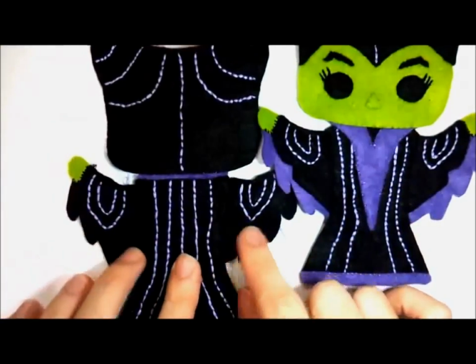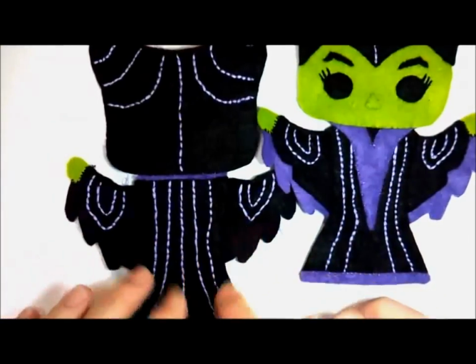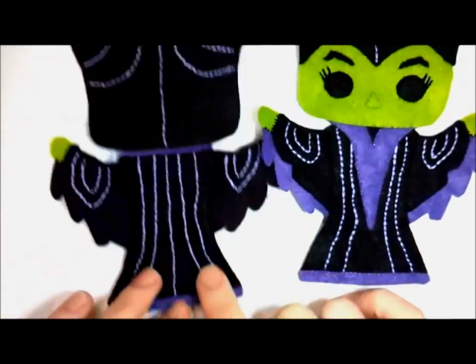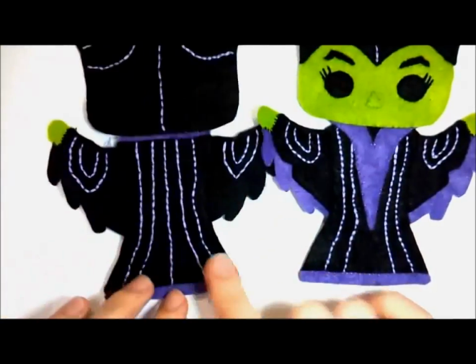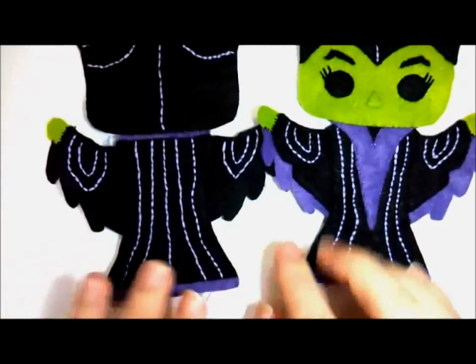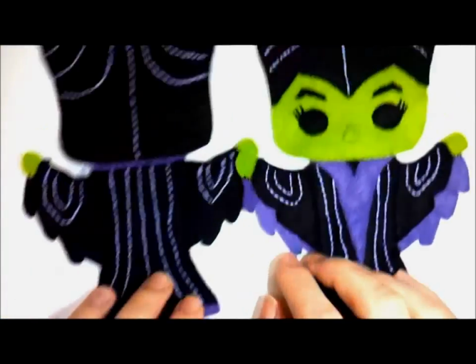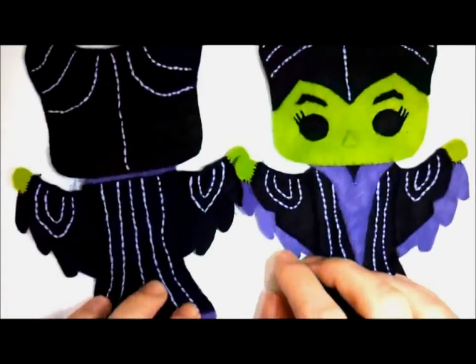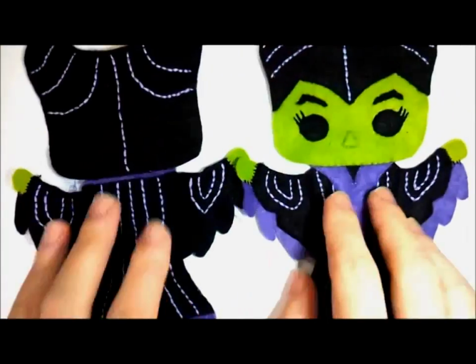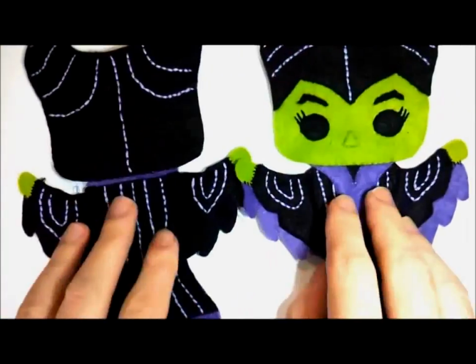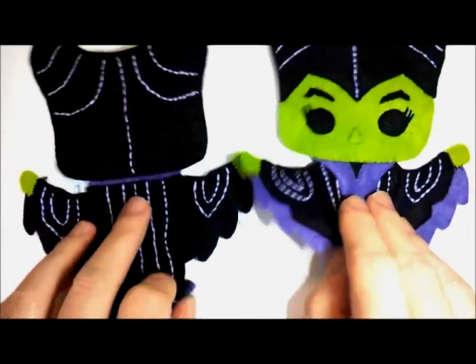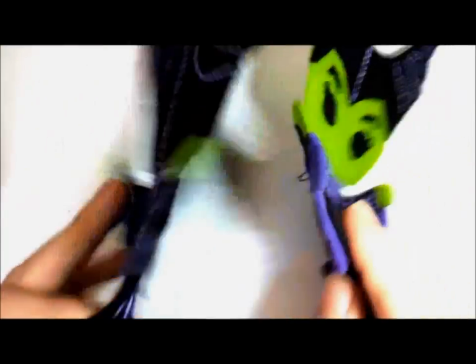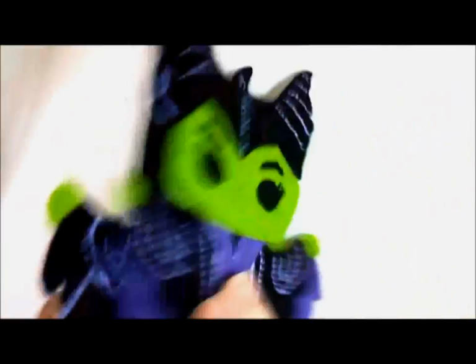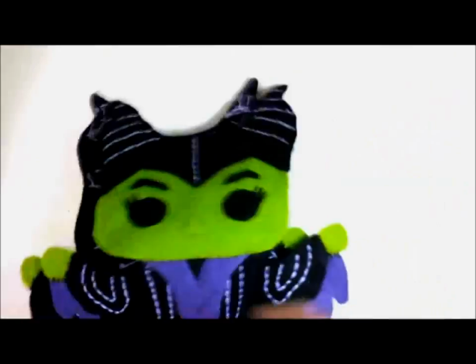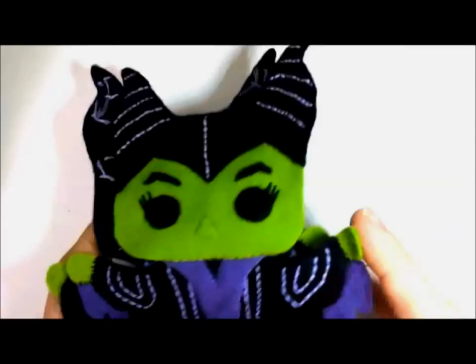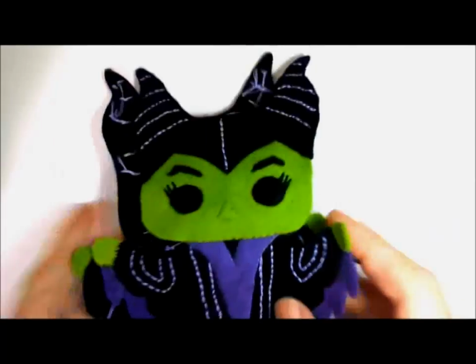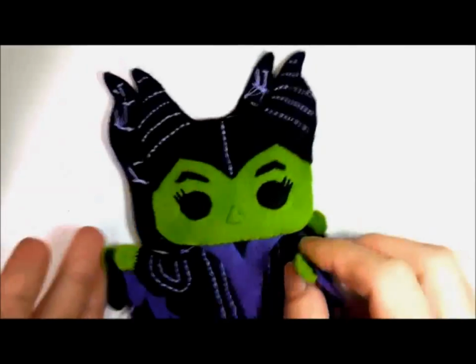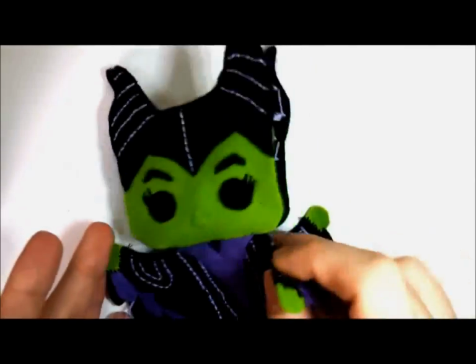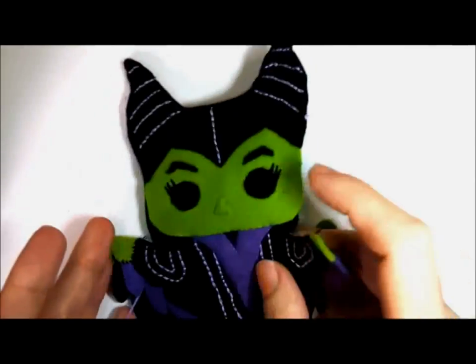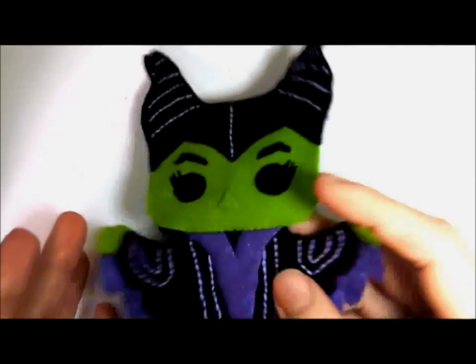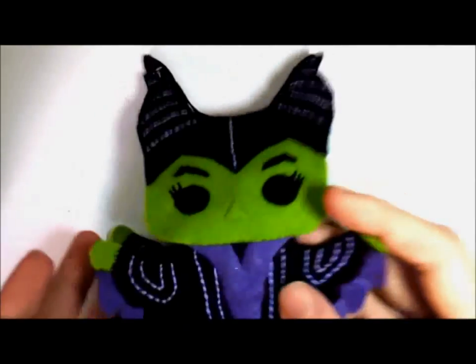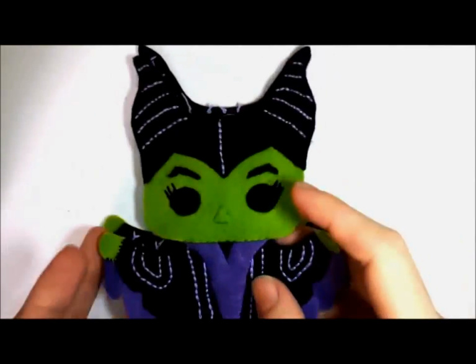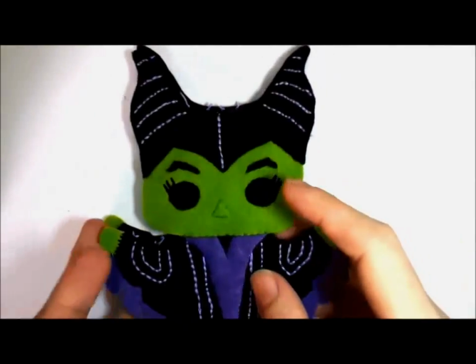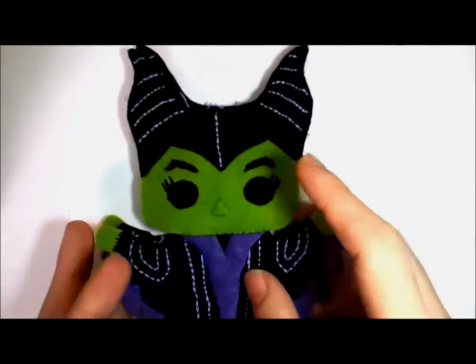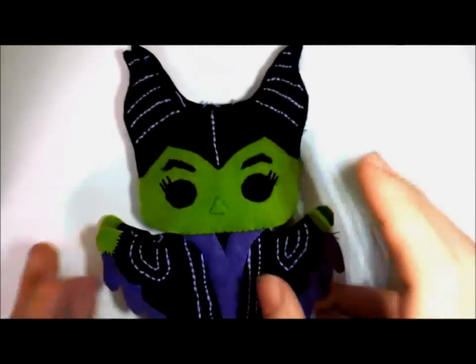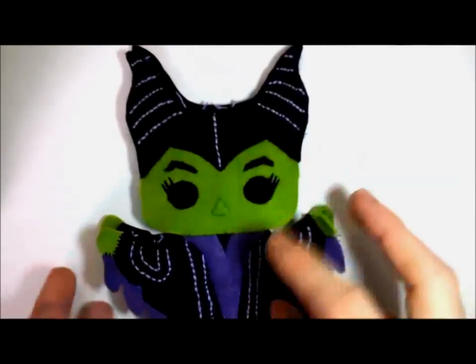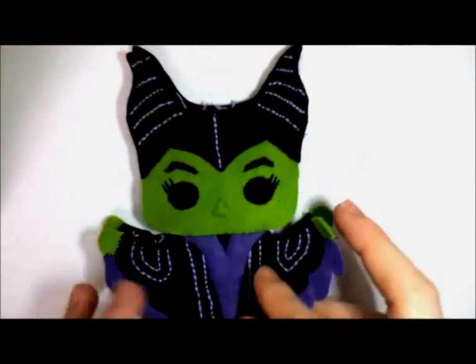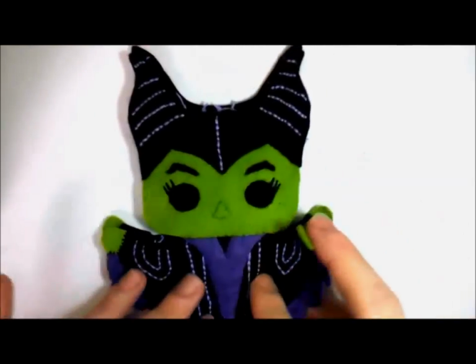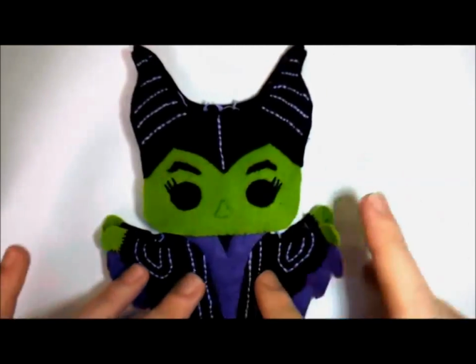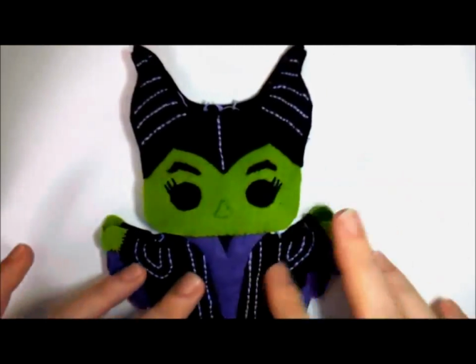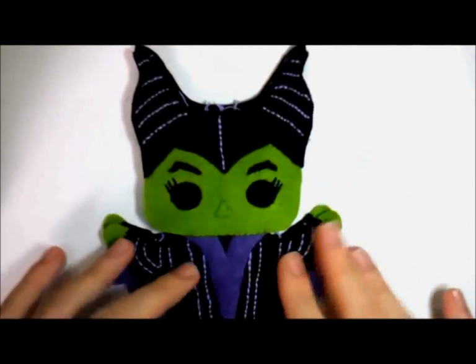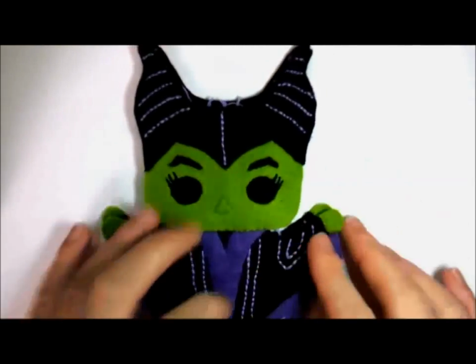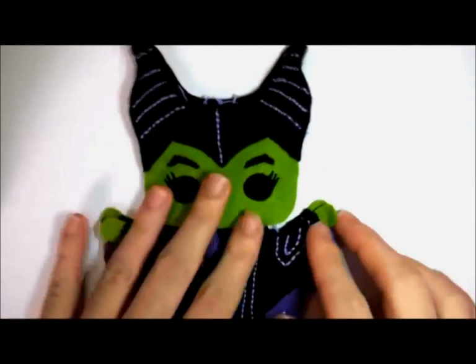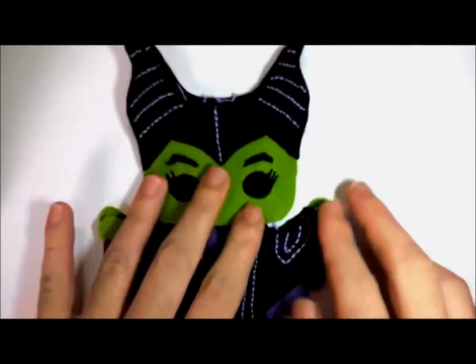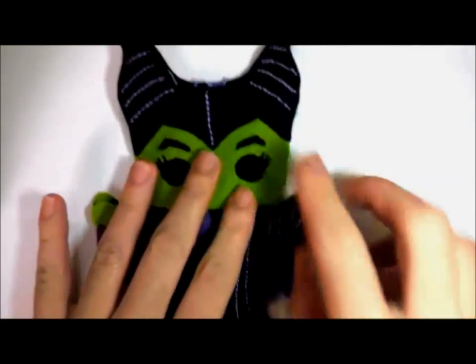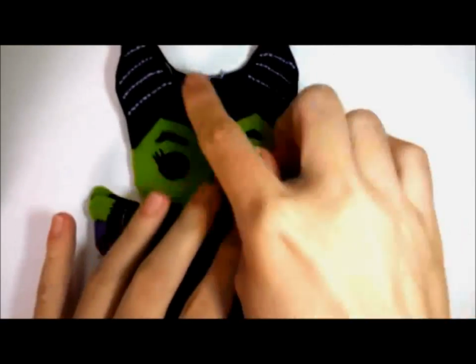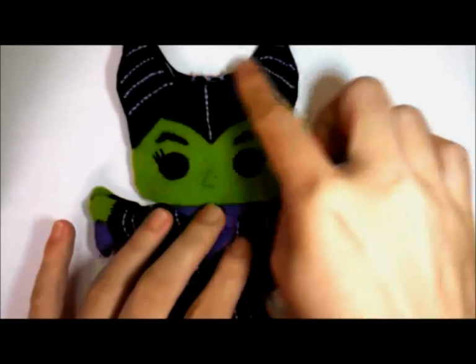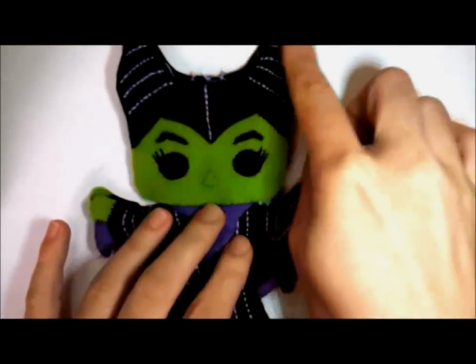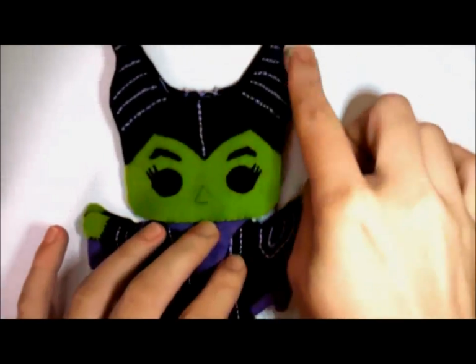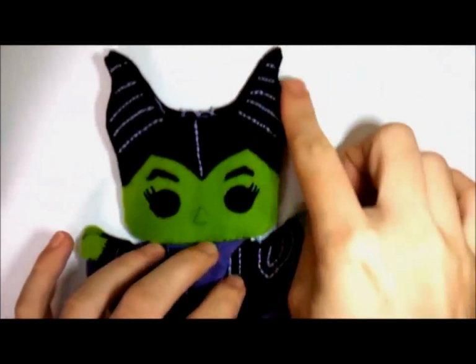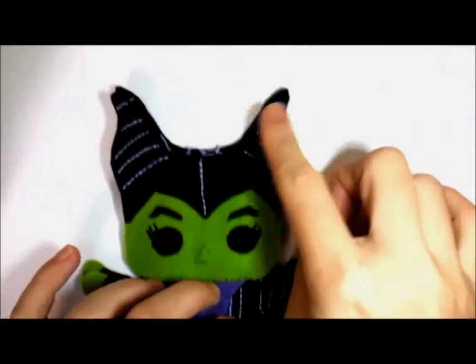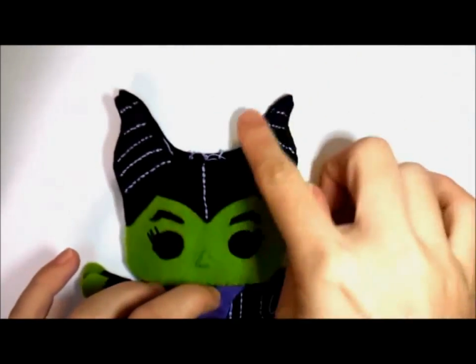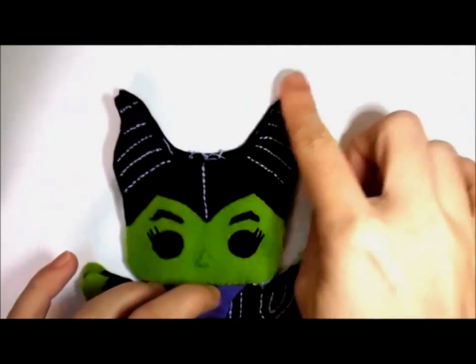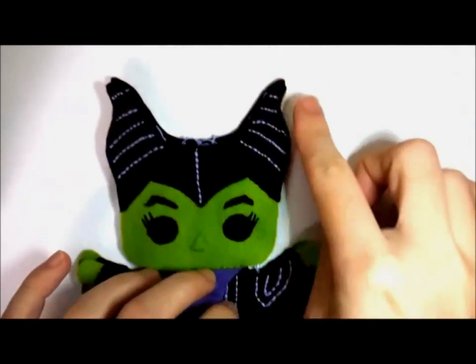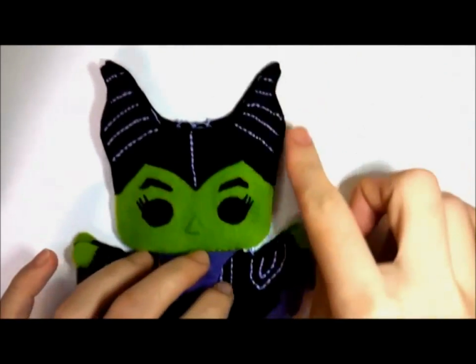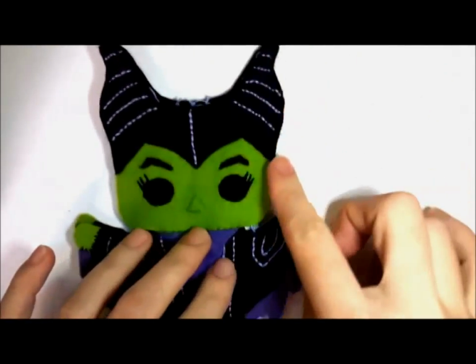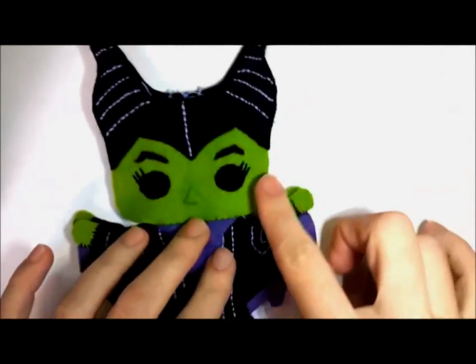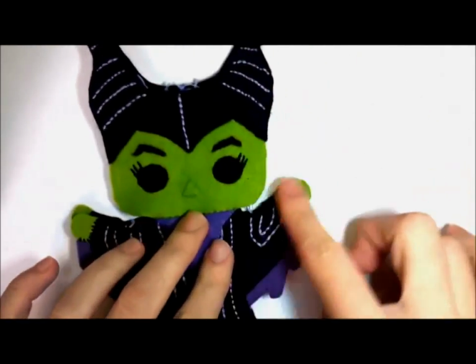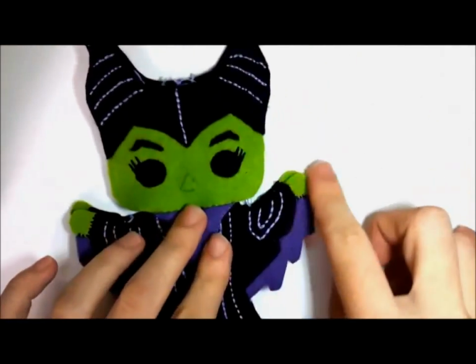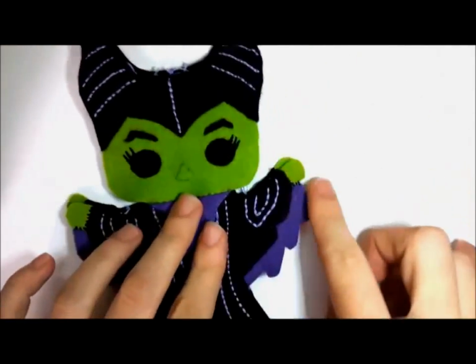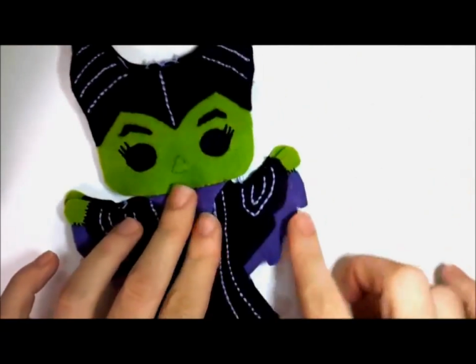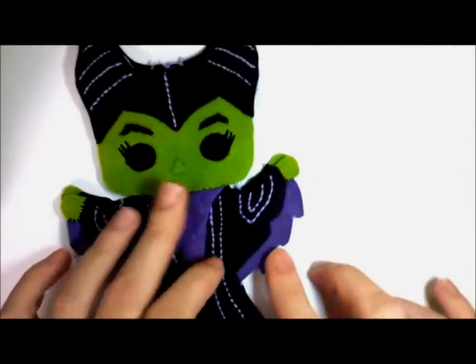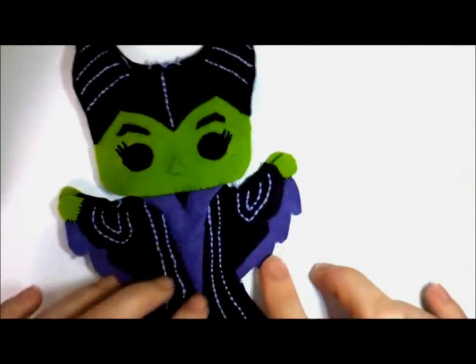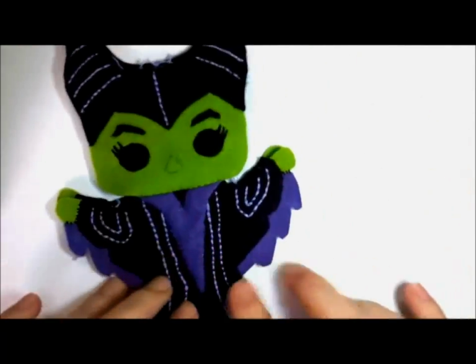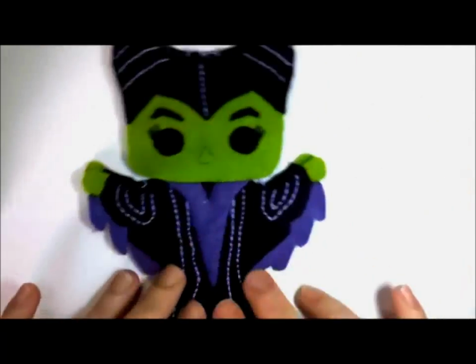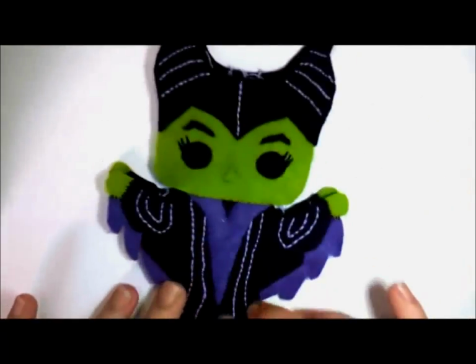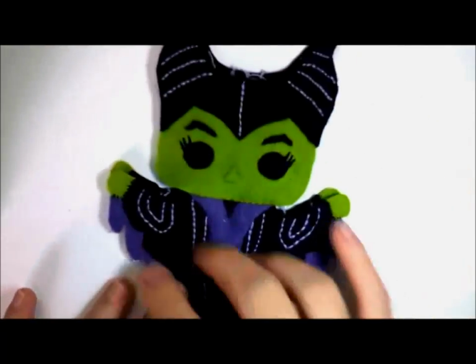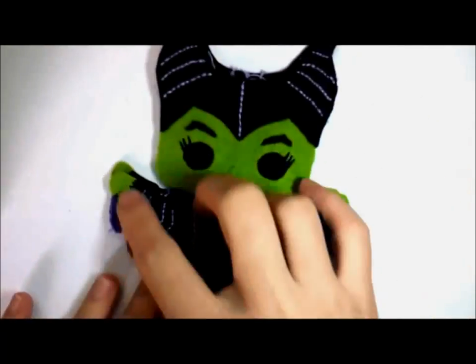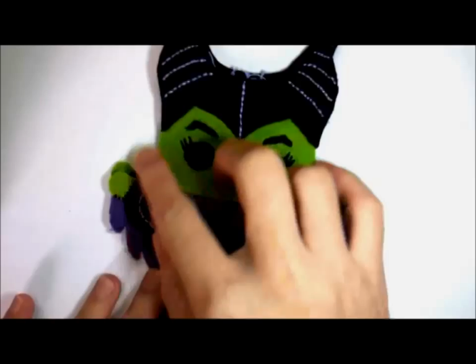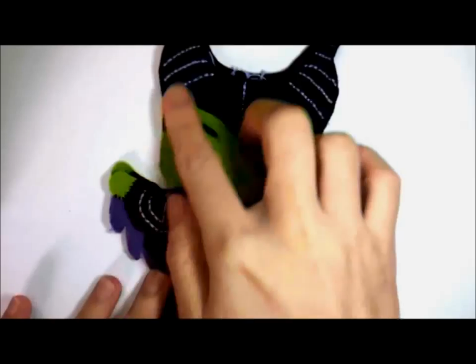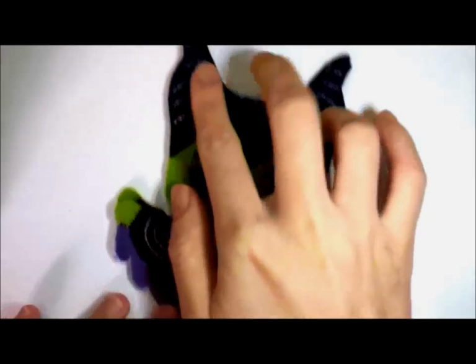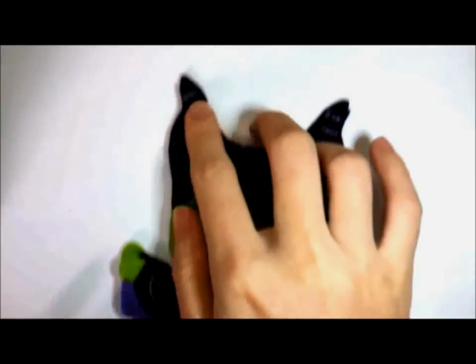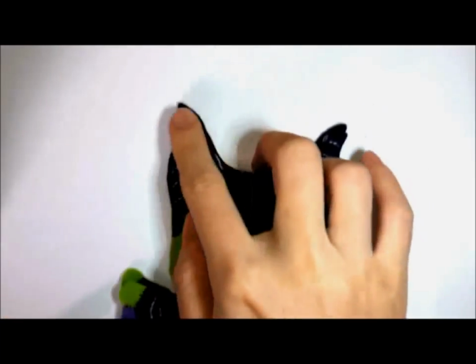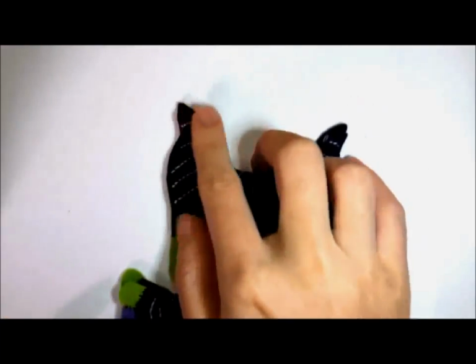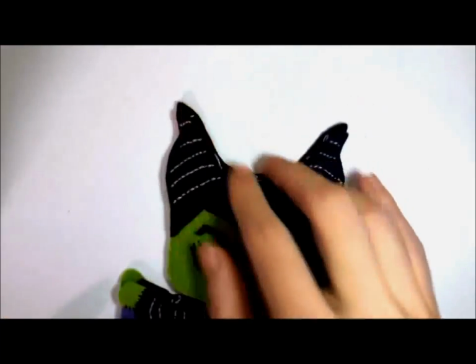Then just put the pieces together and blanket stitch all around it. Stuff it as you go.